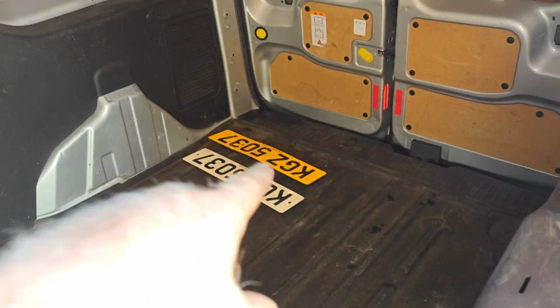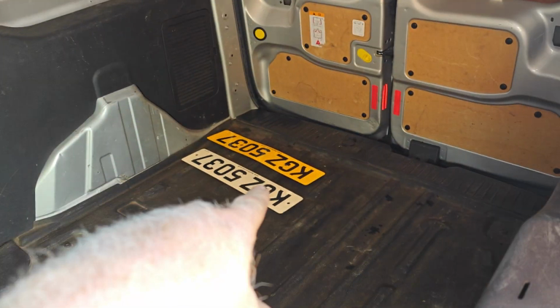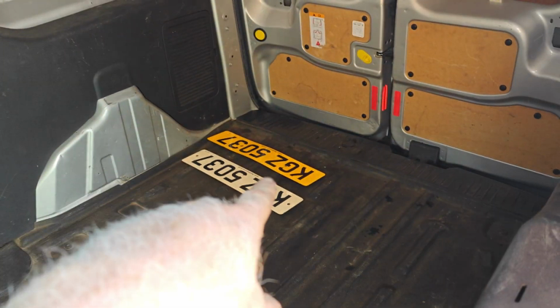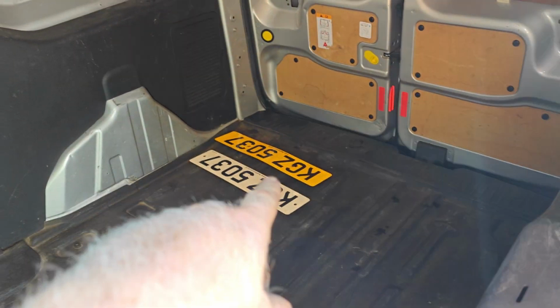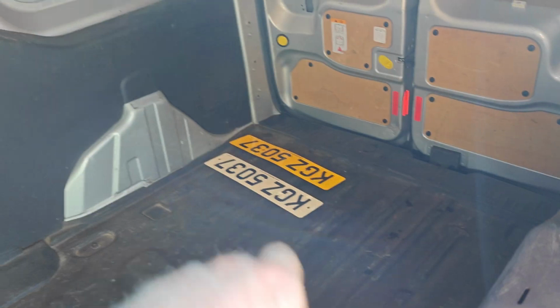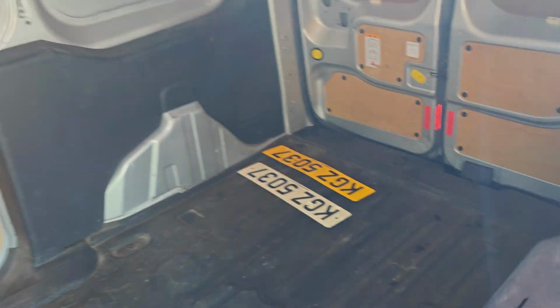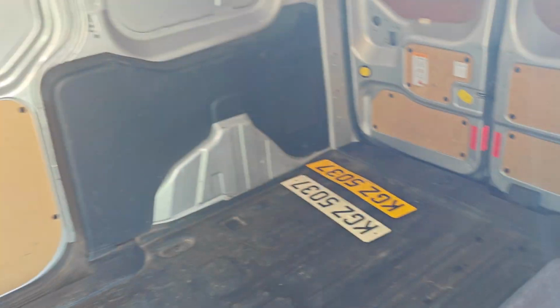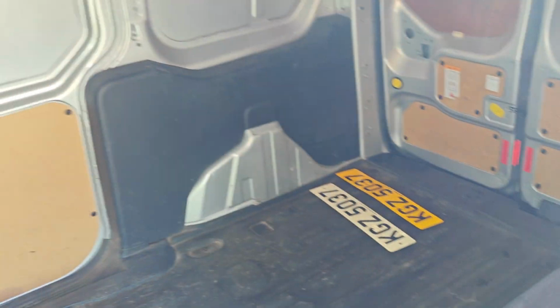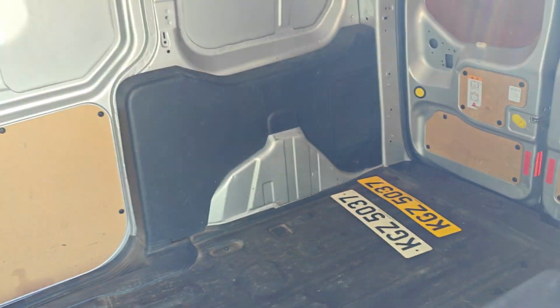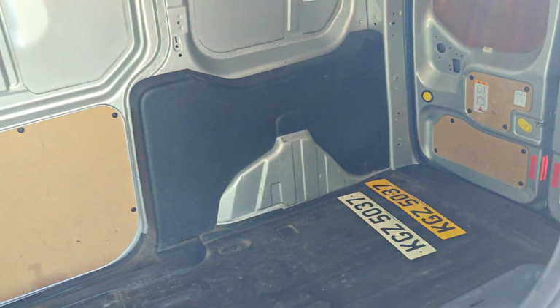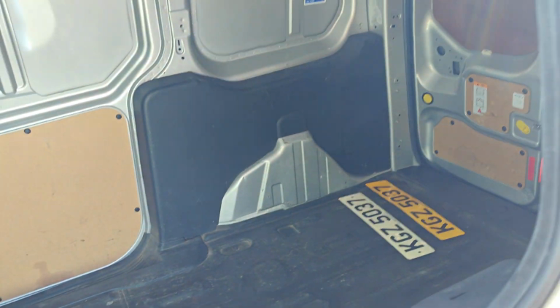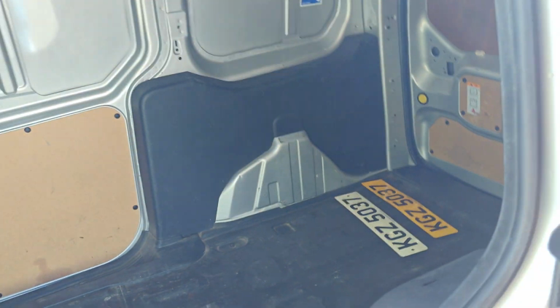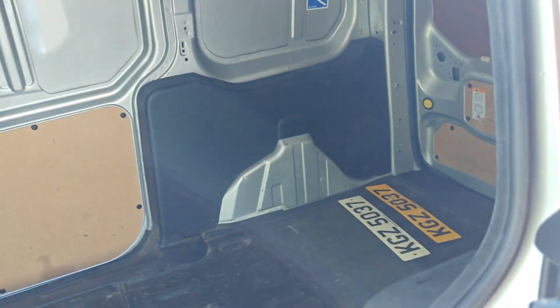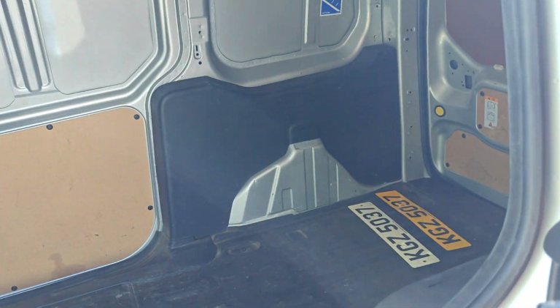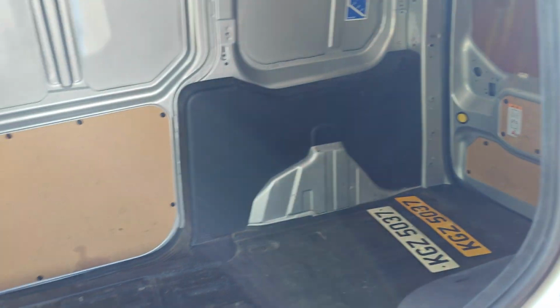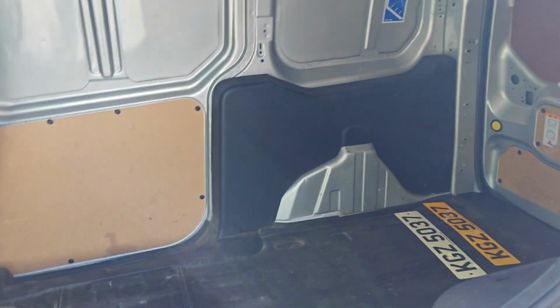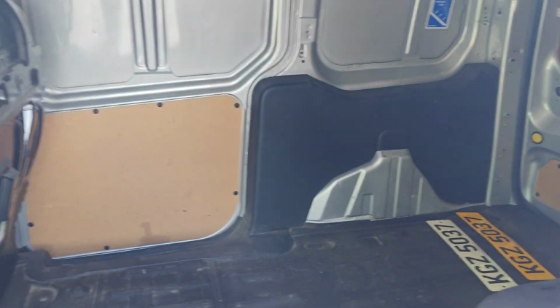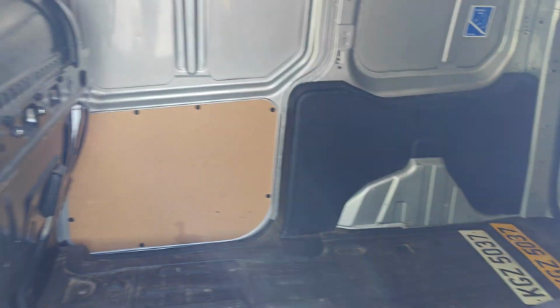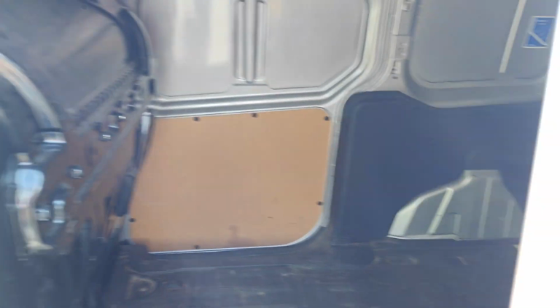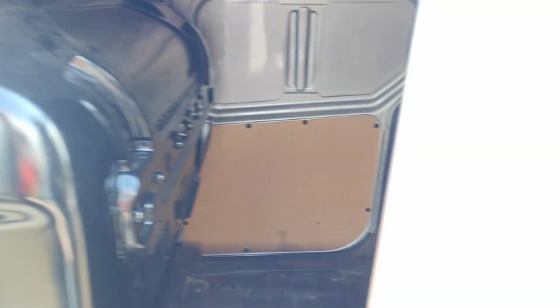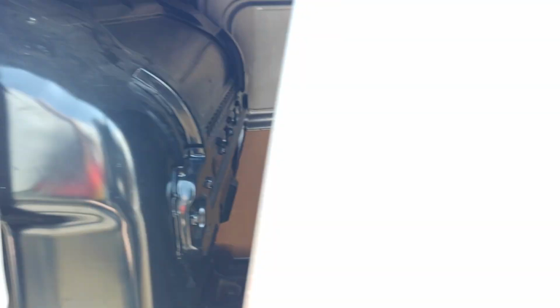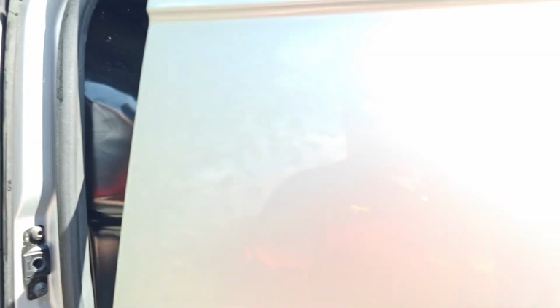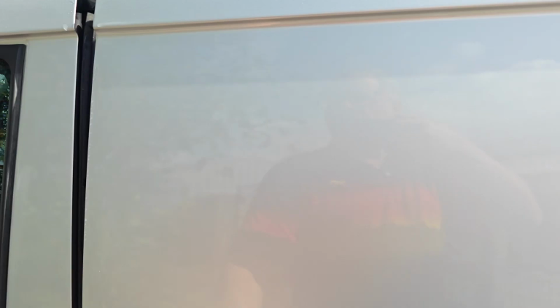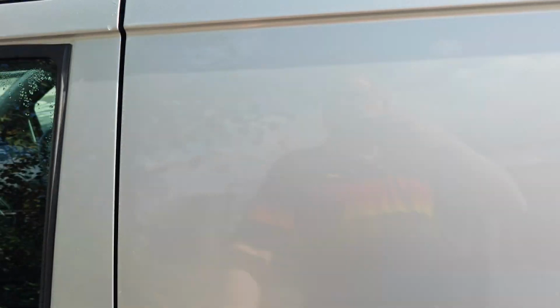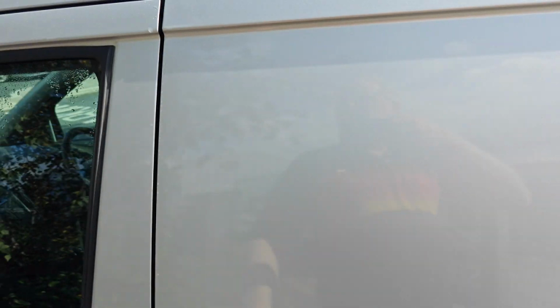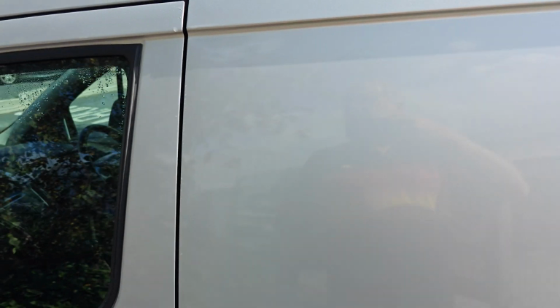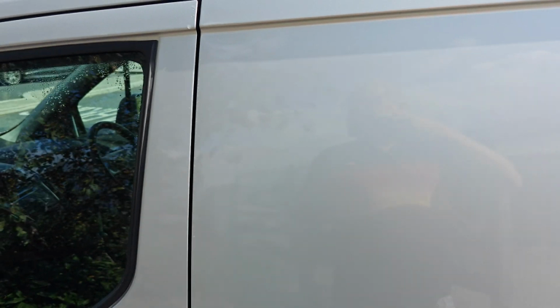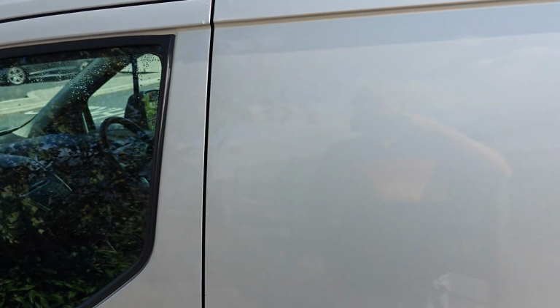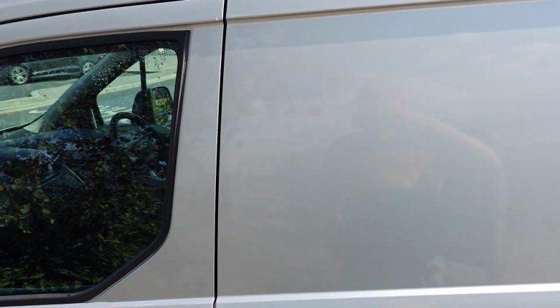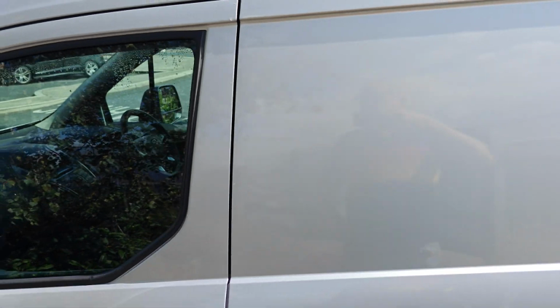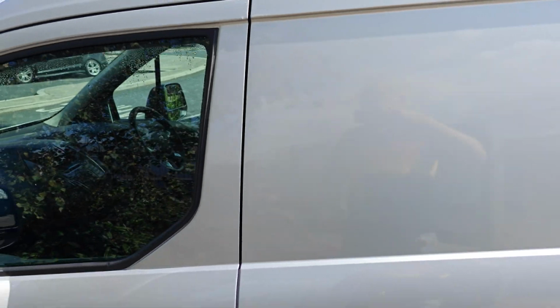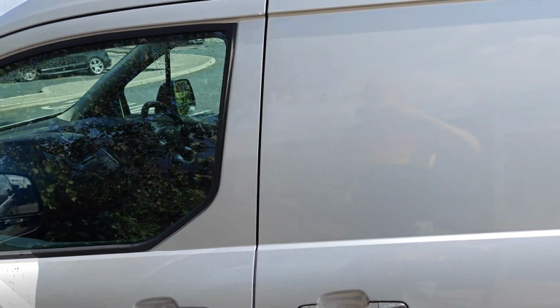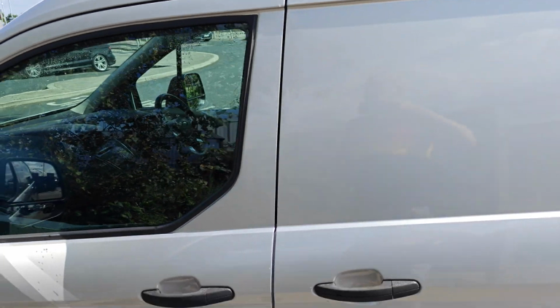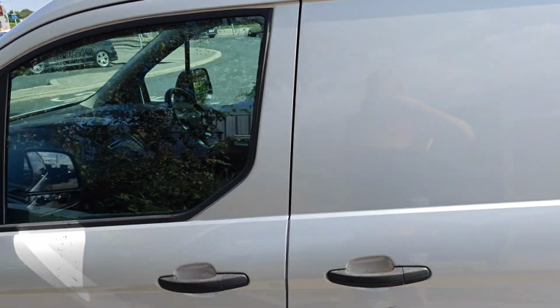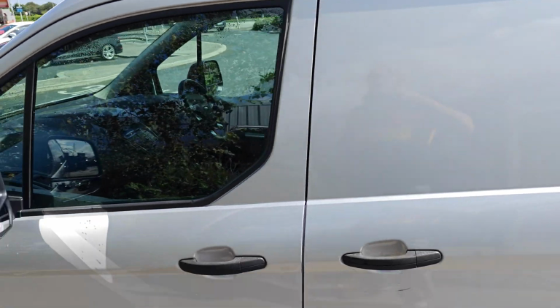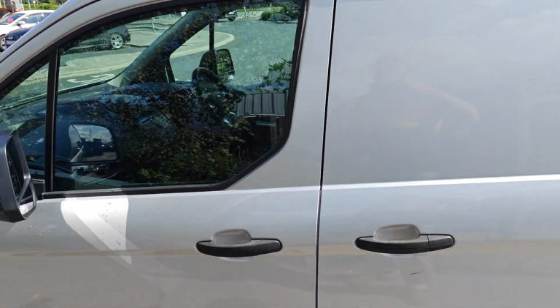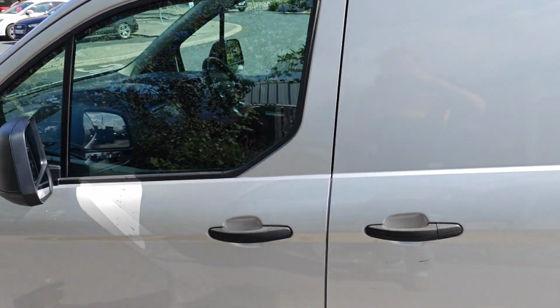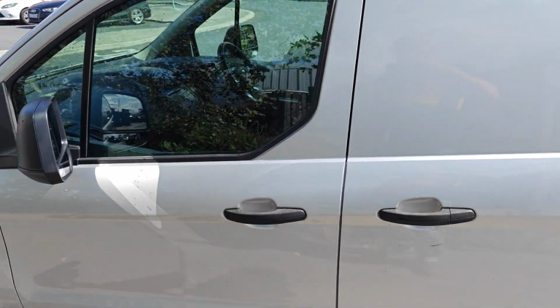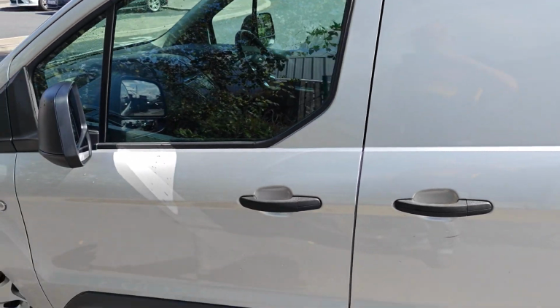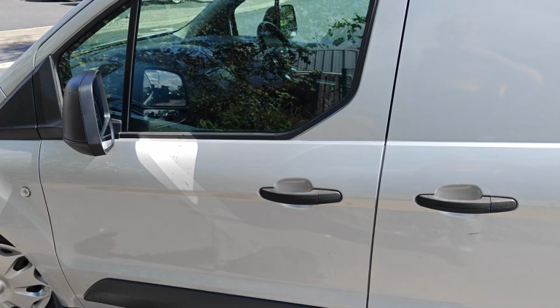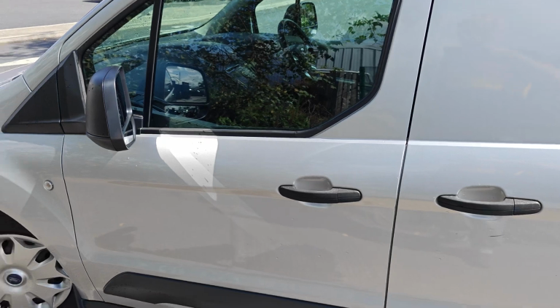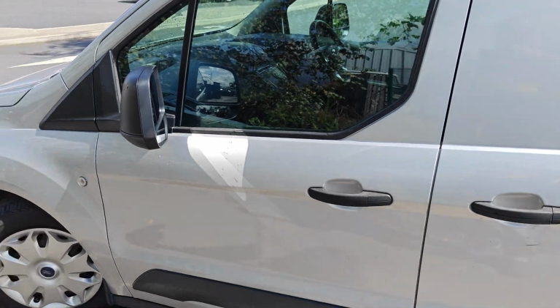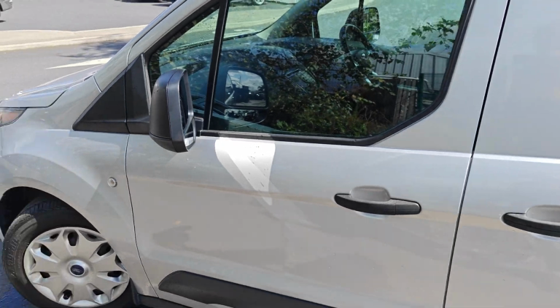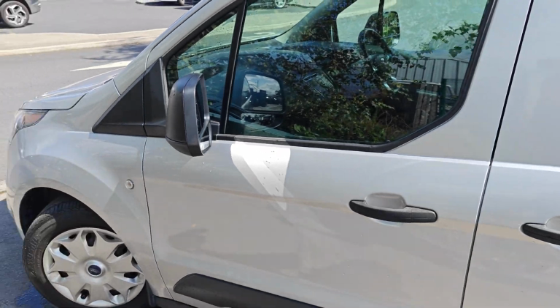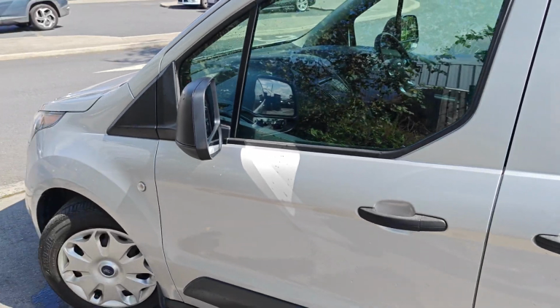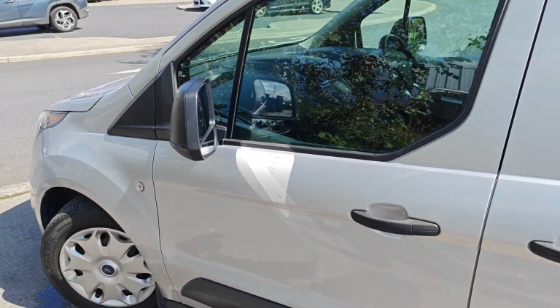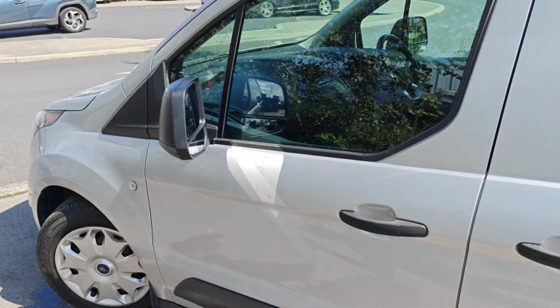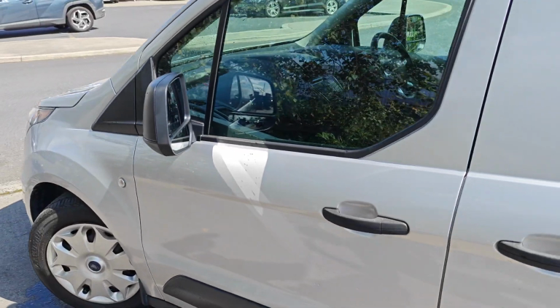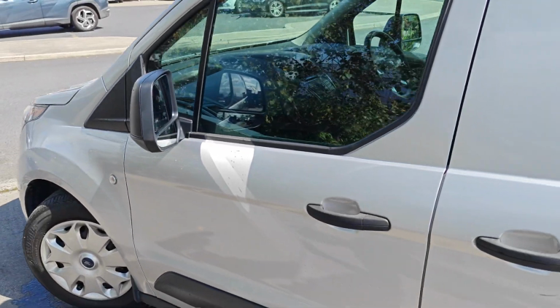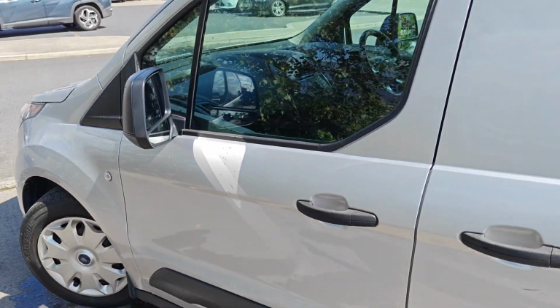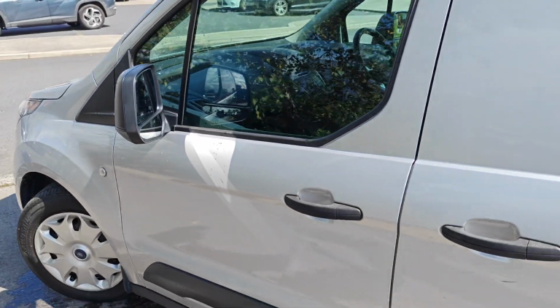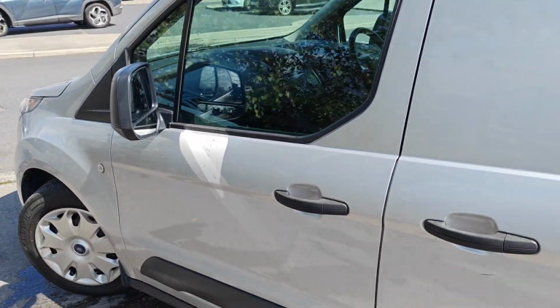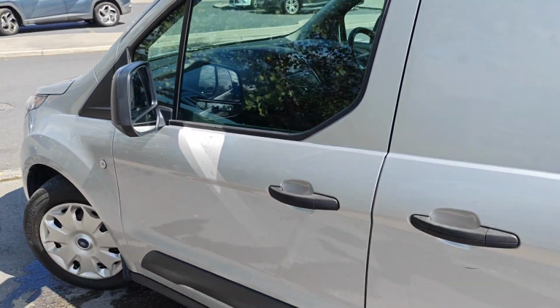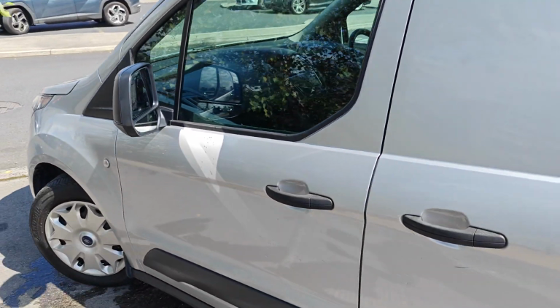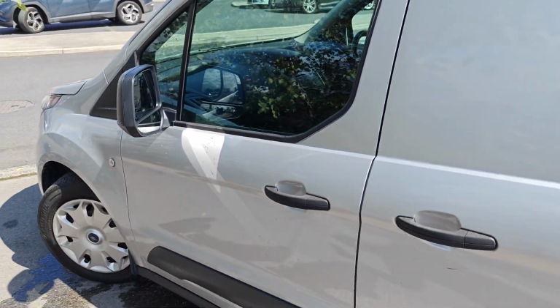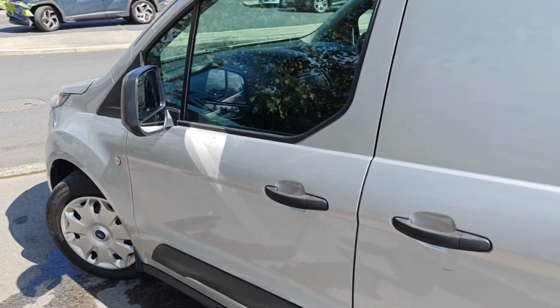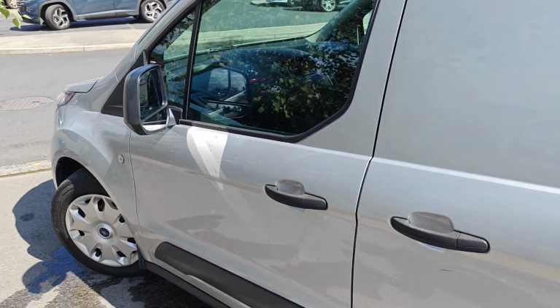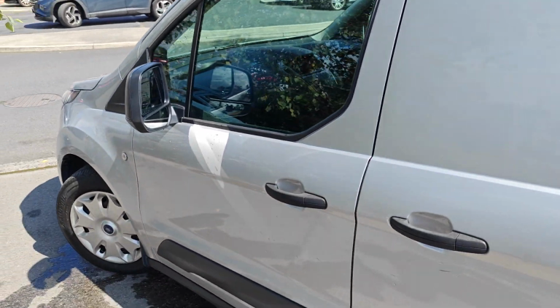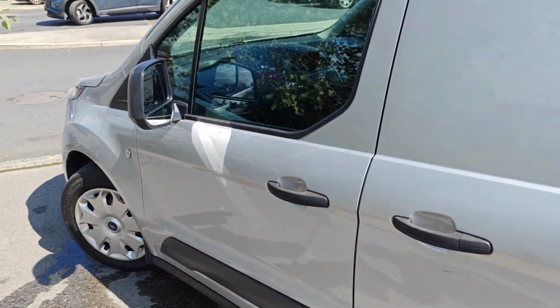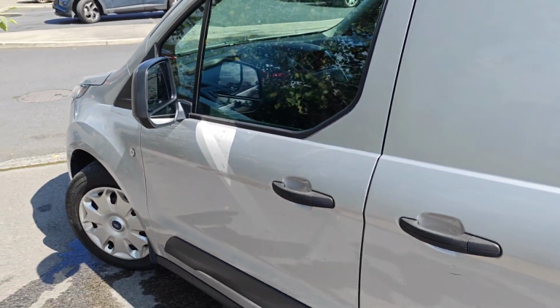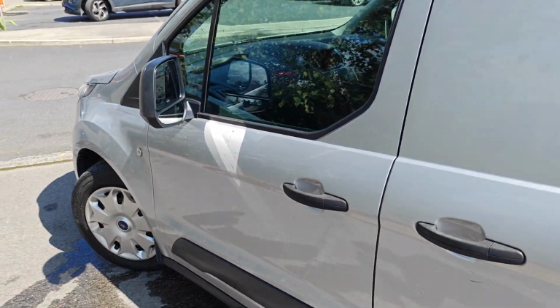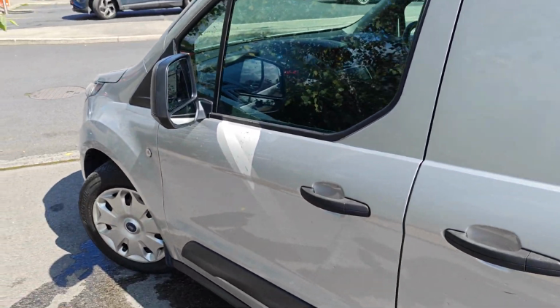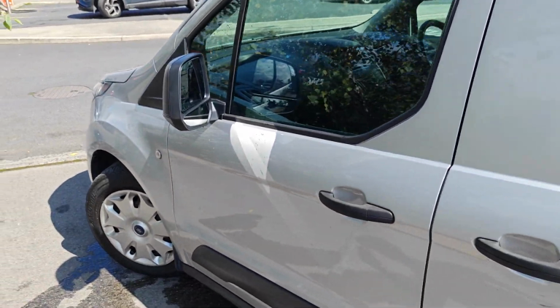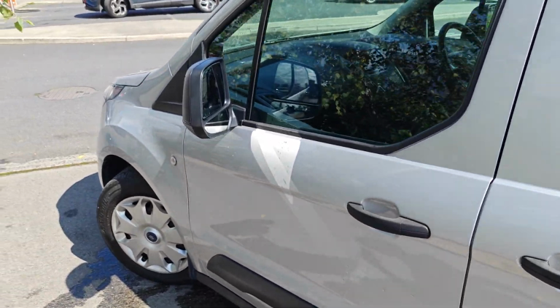There's the reg there. I've got a VMS data check as well, proving it's all clear. It's a one owner van from new, with just over 100,000 miles on it.